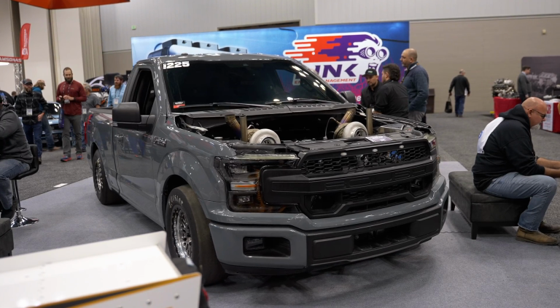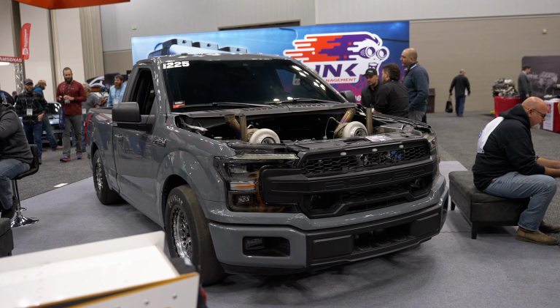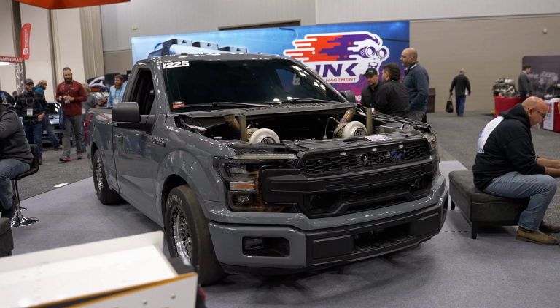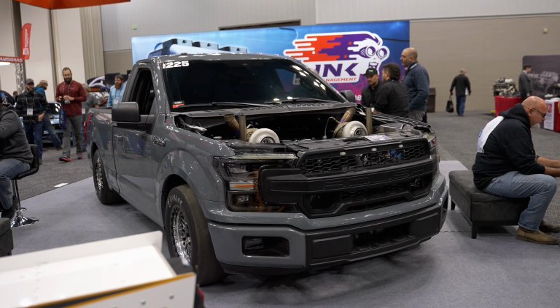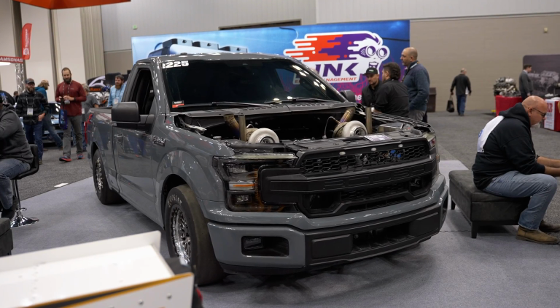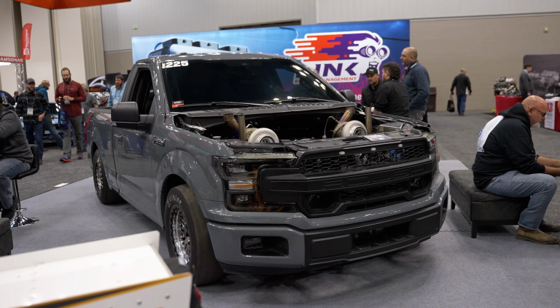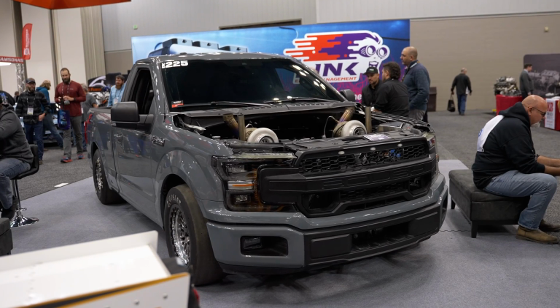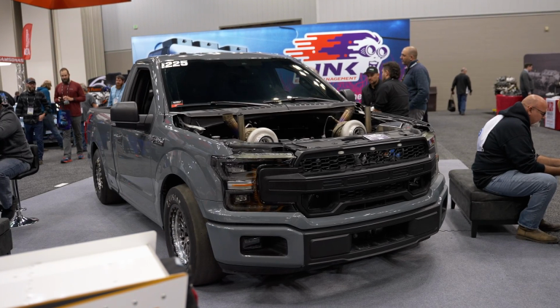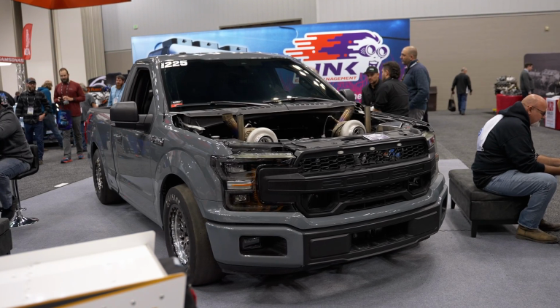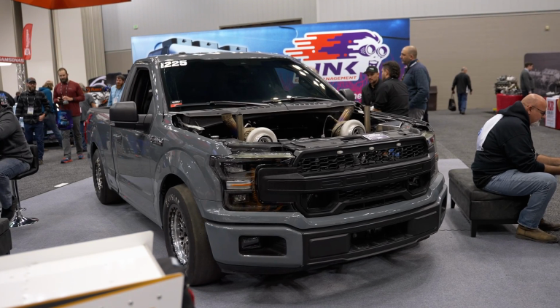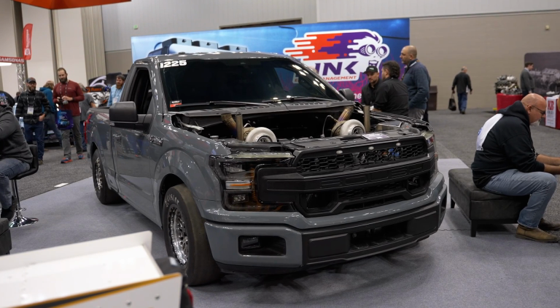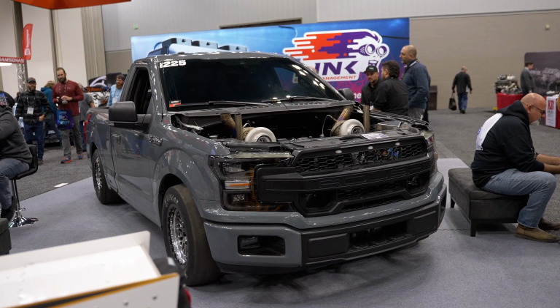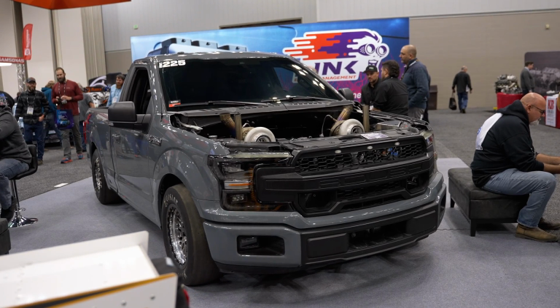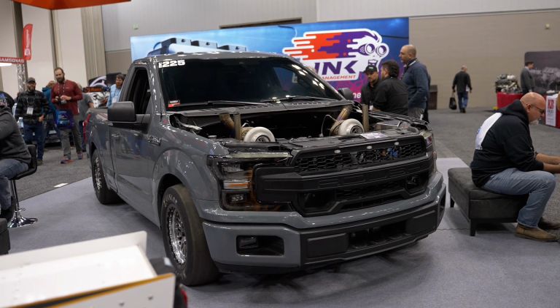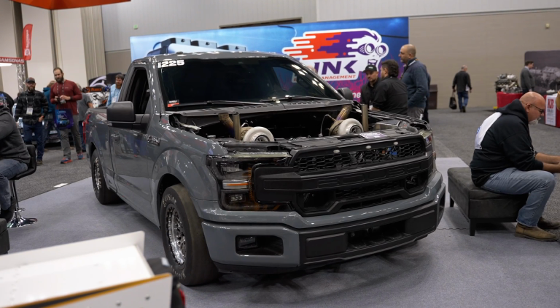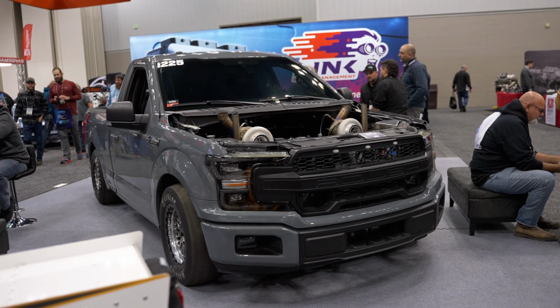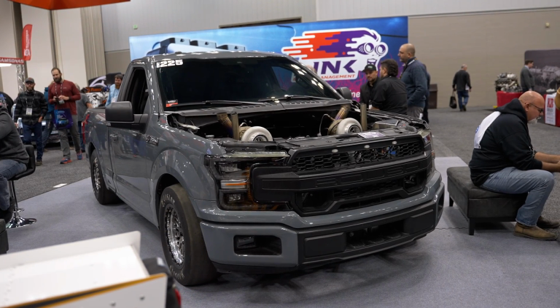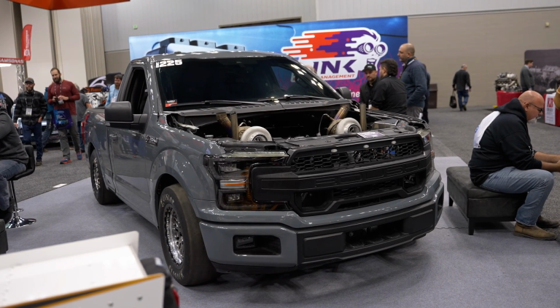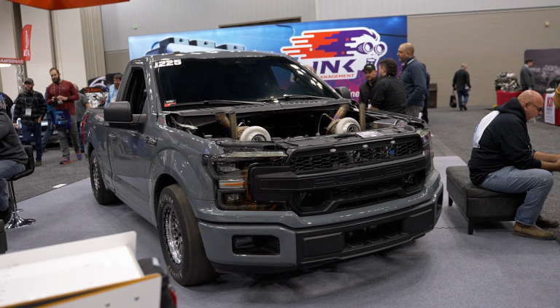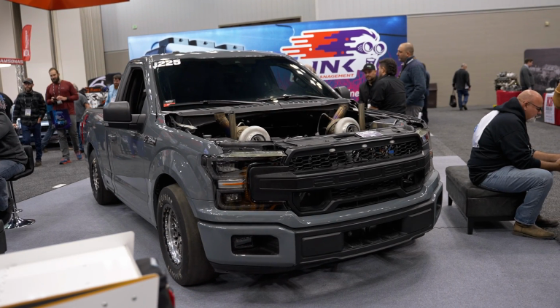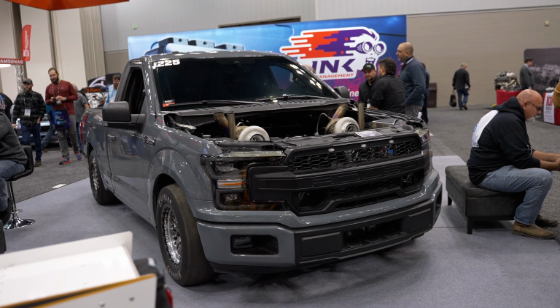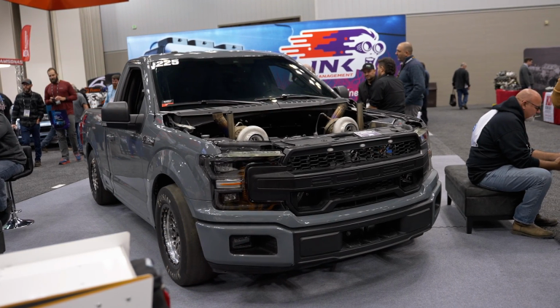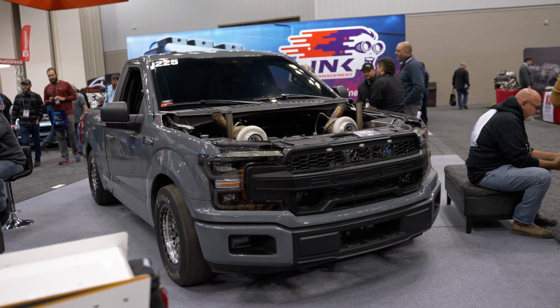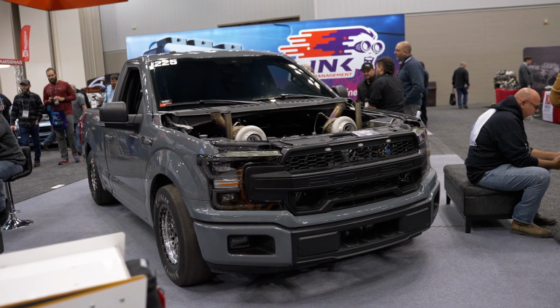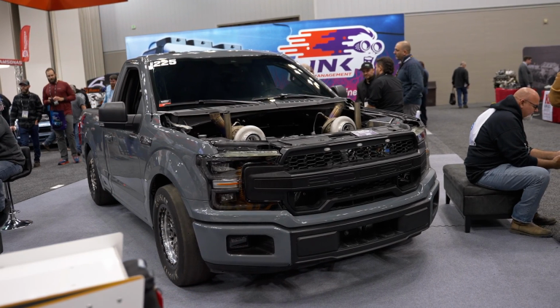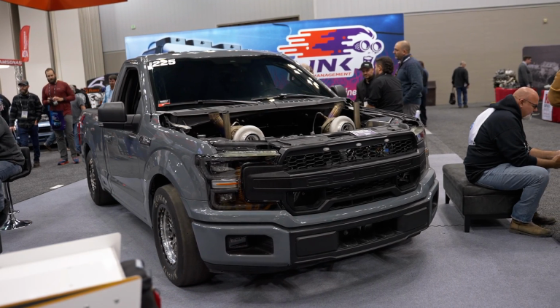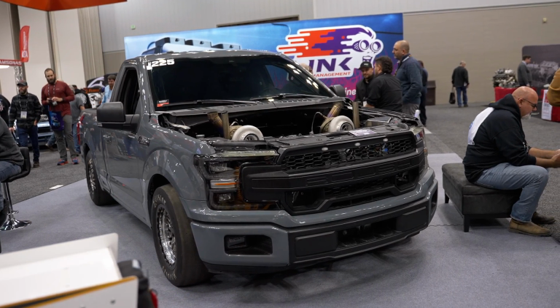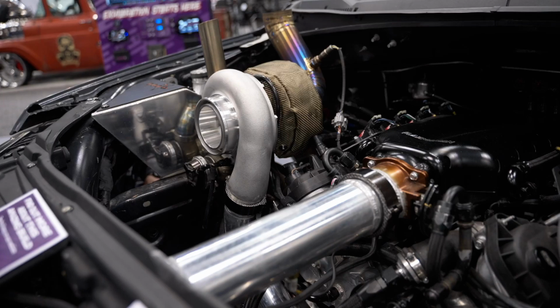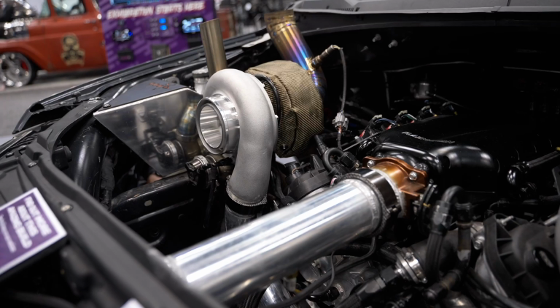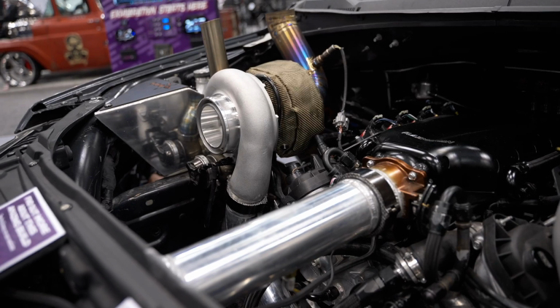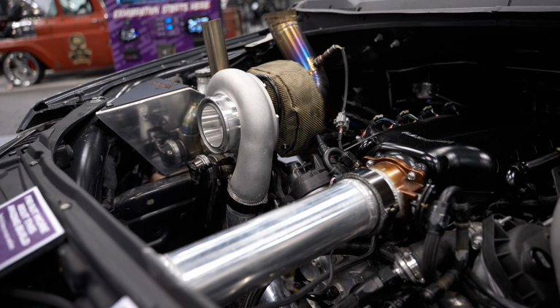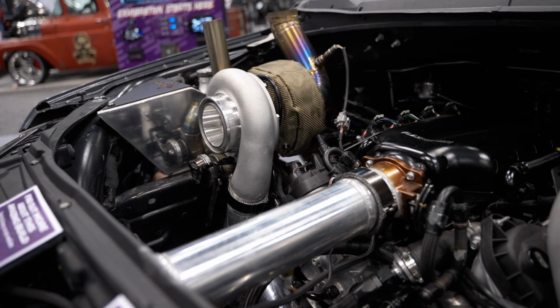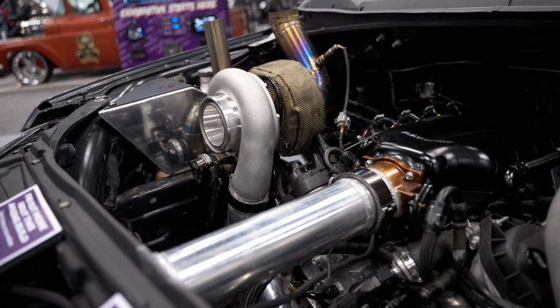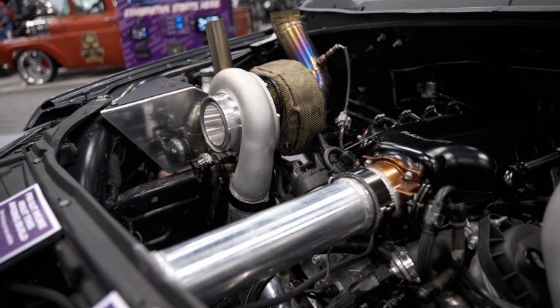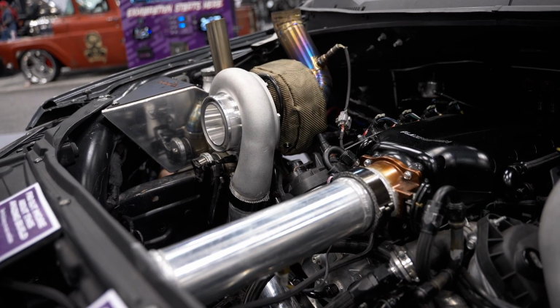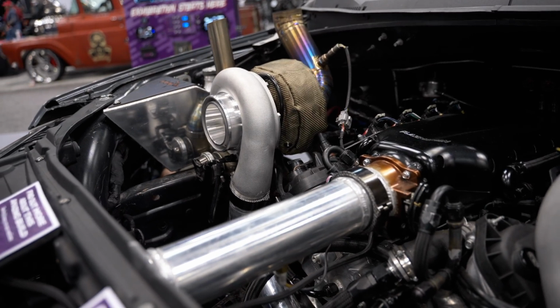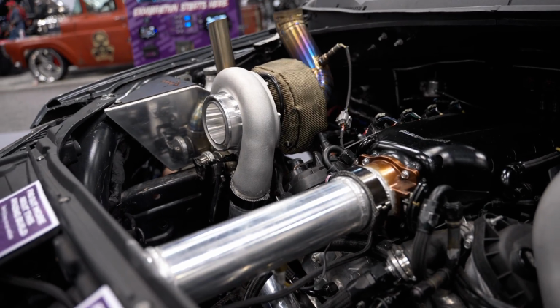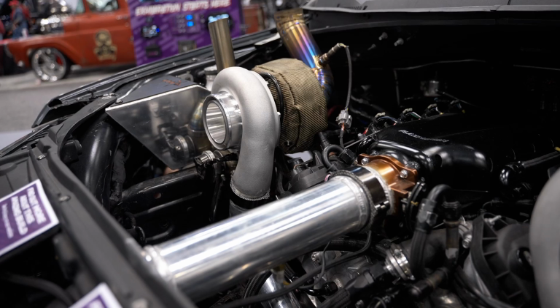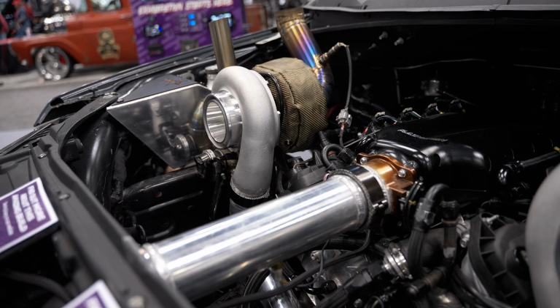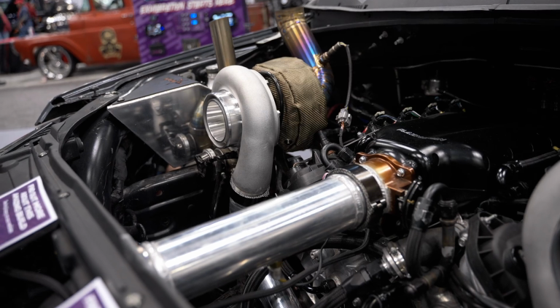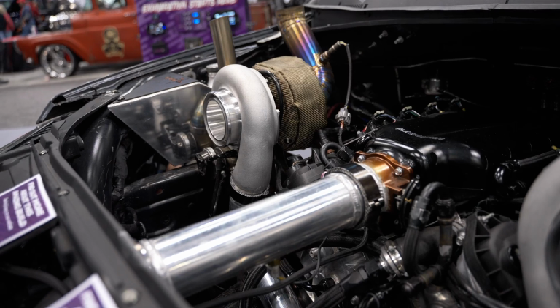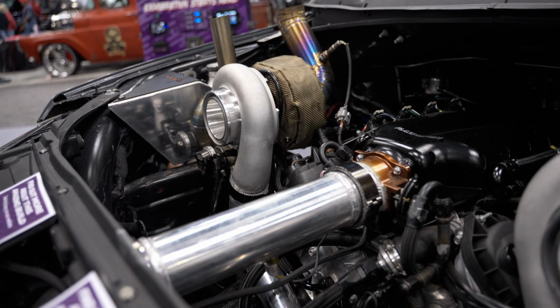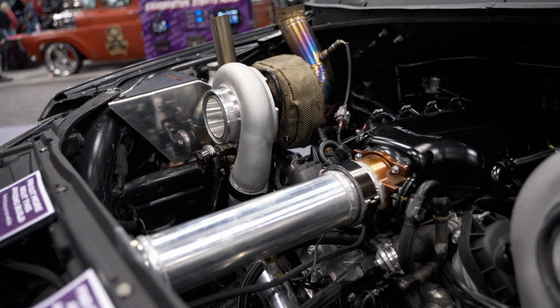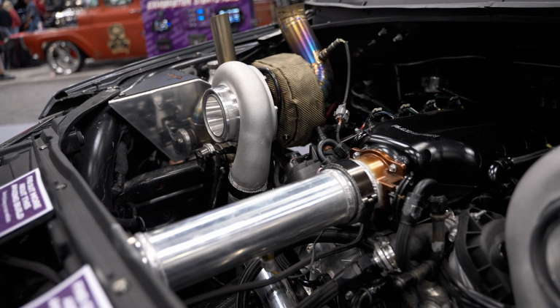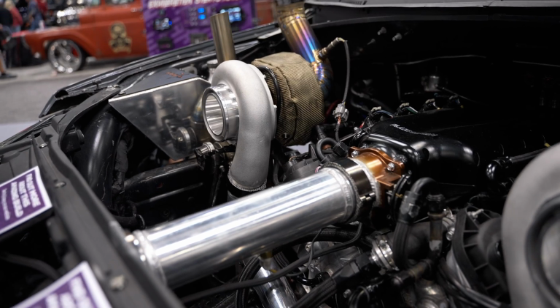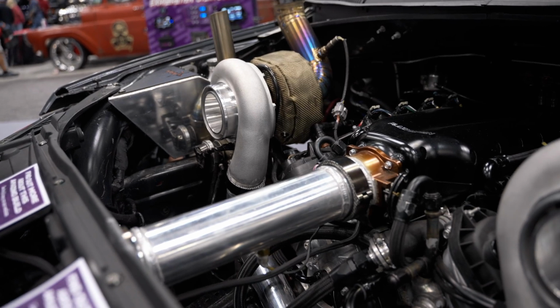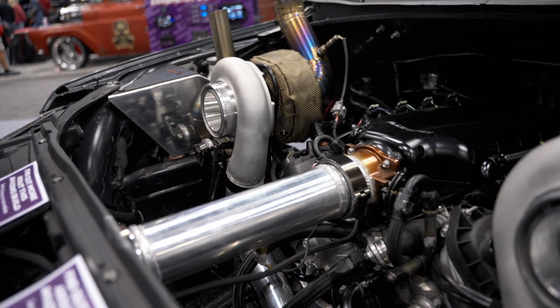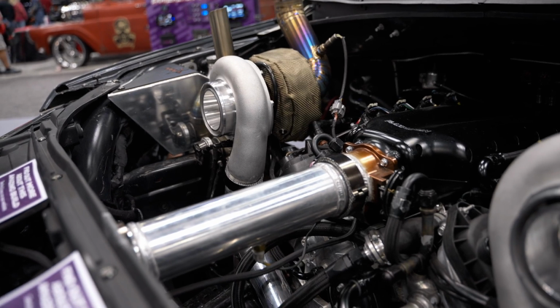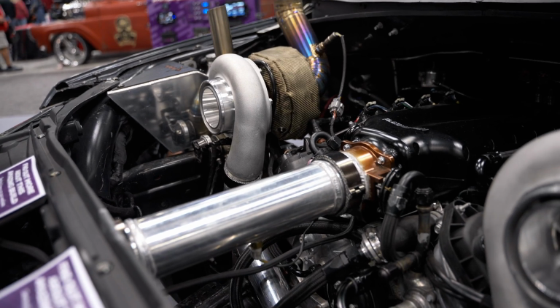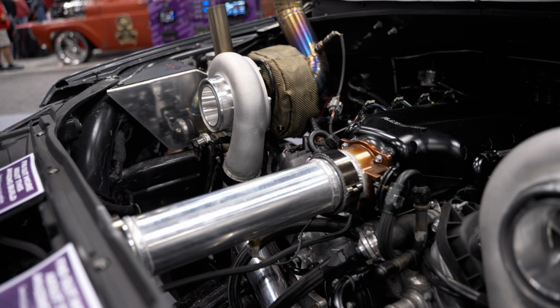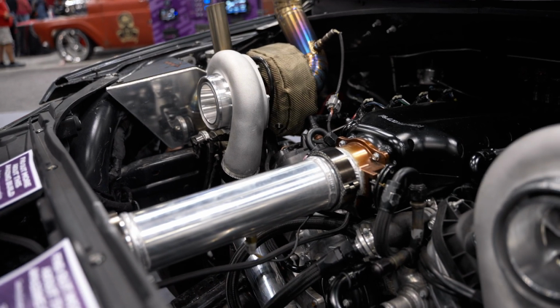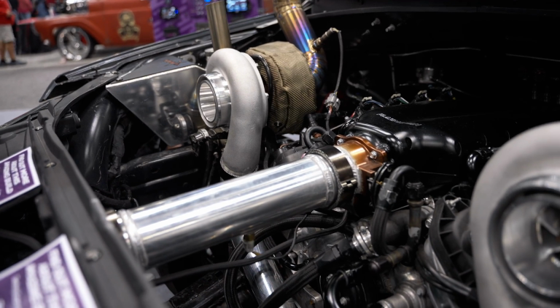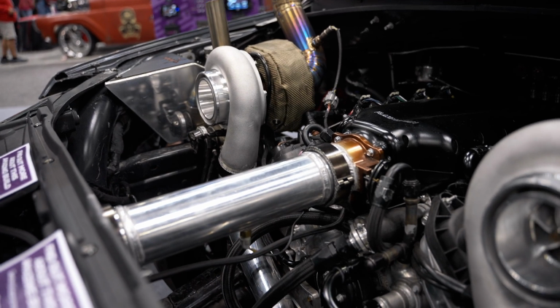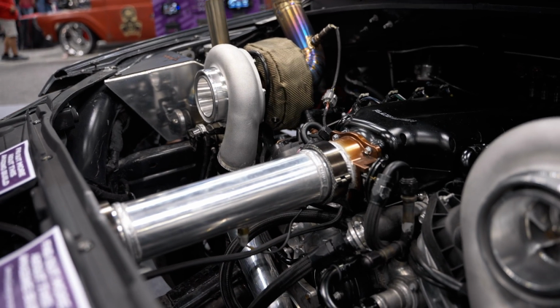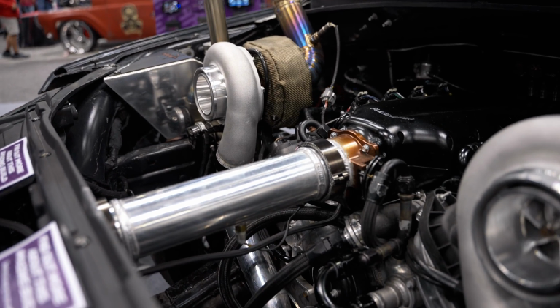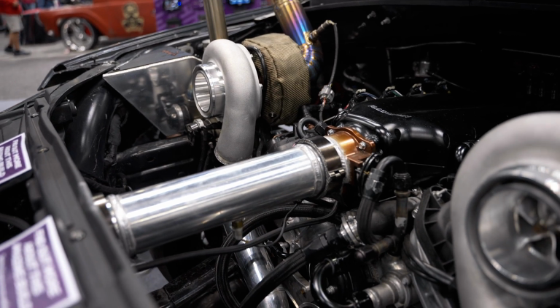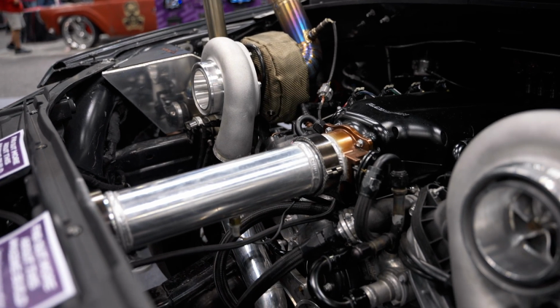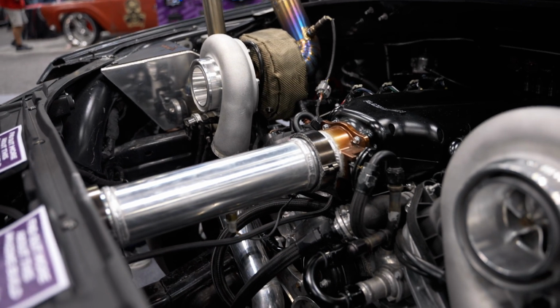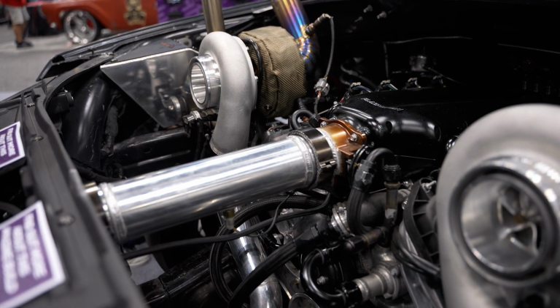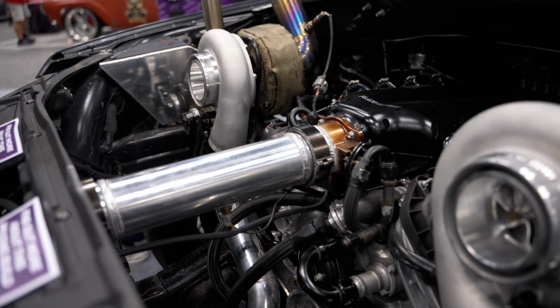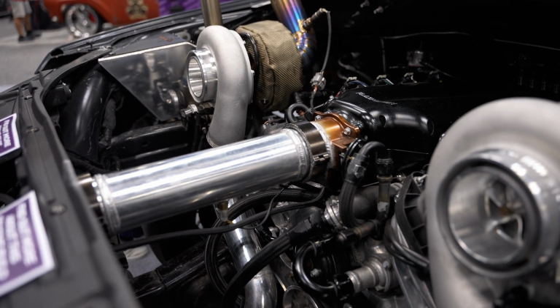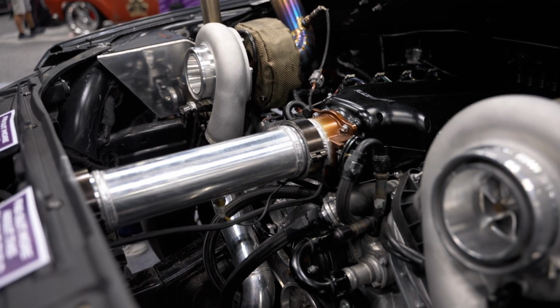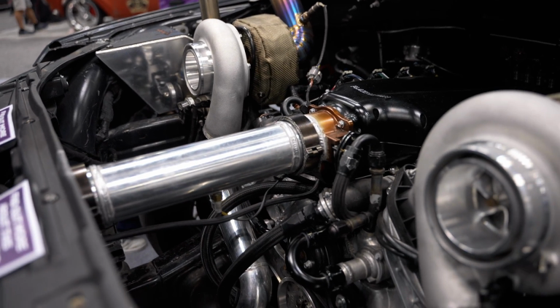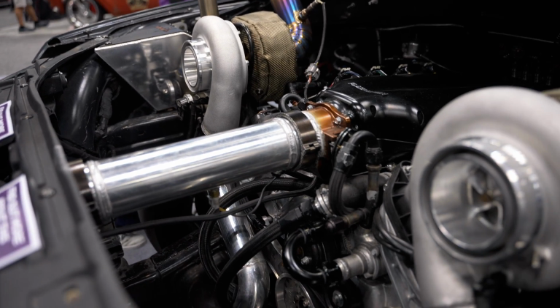Shortly after getting it, I took the supercharger off, threw that thing away, and put a twin turbo kit on it.